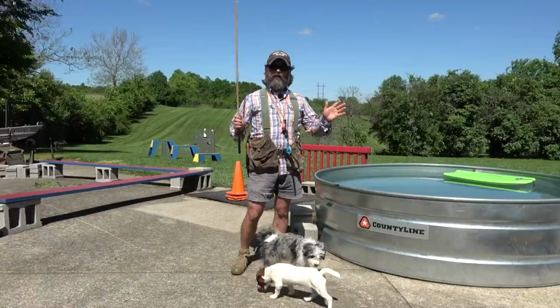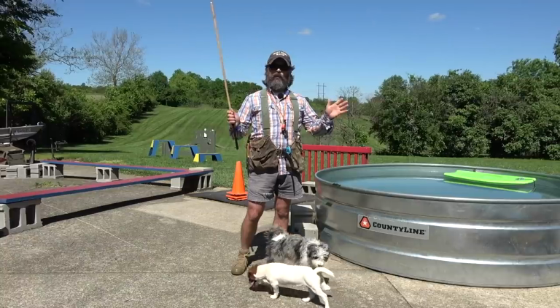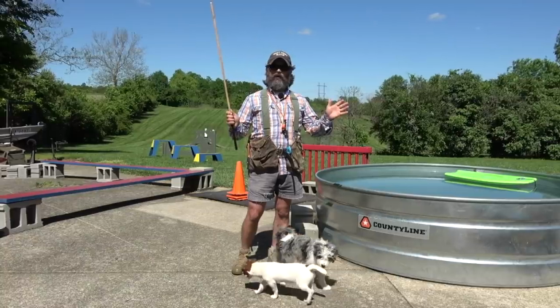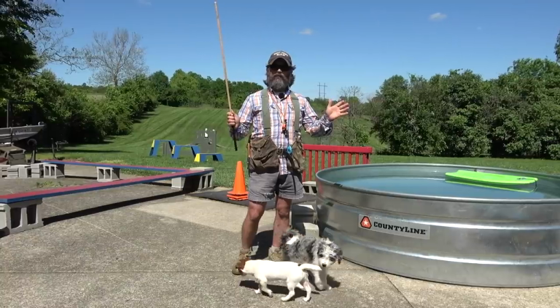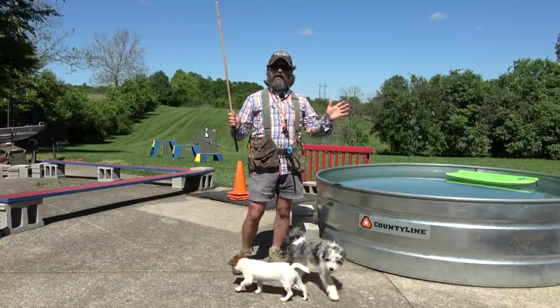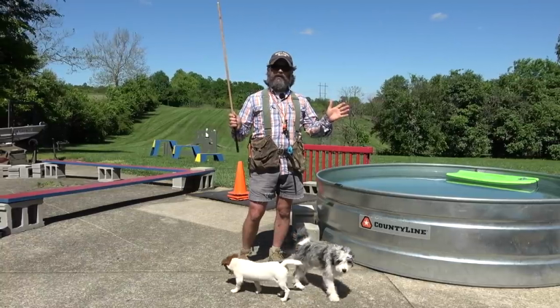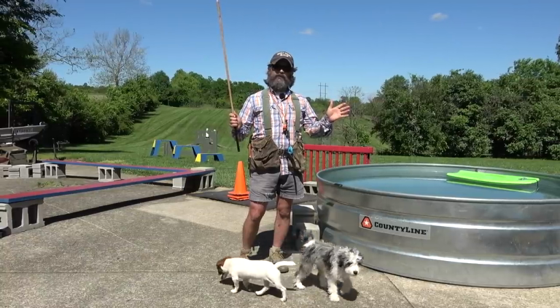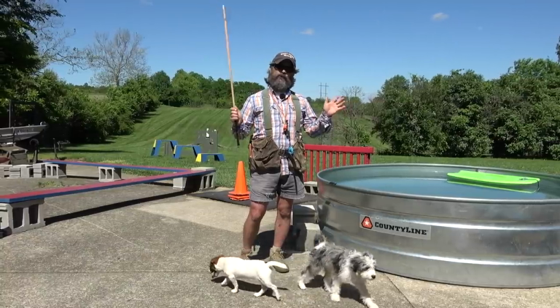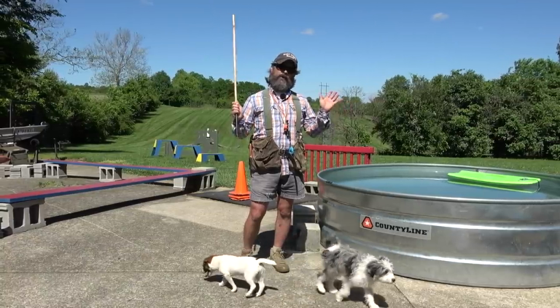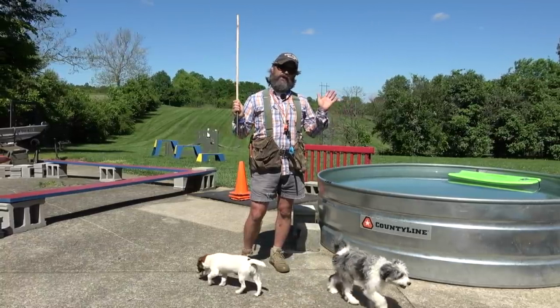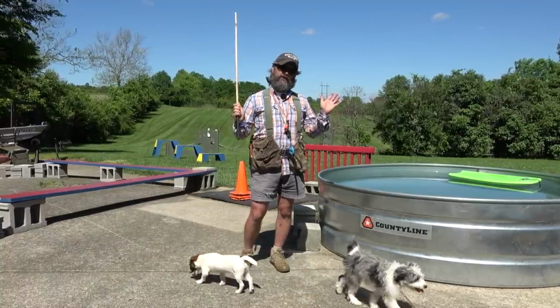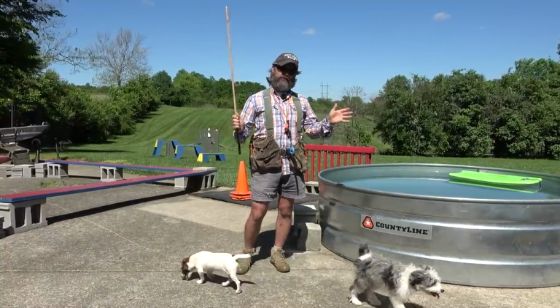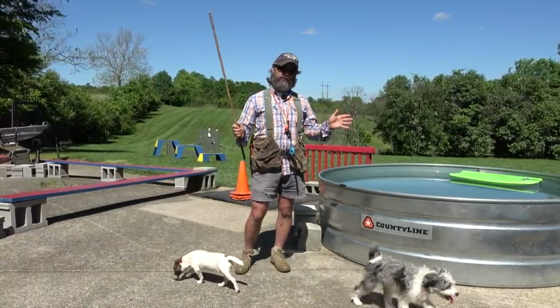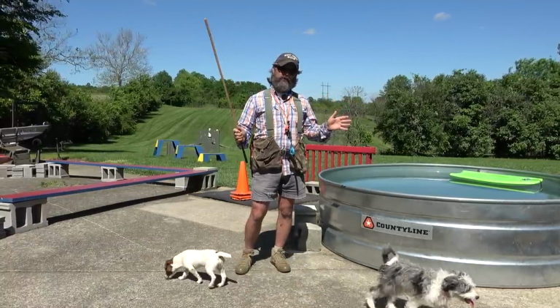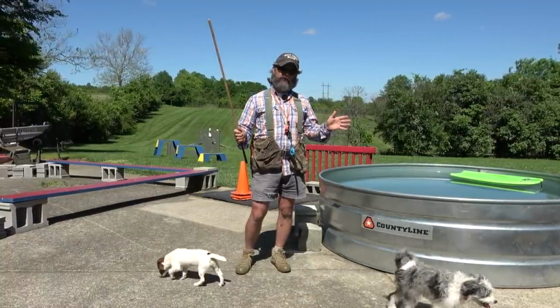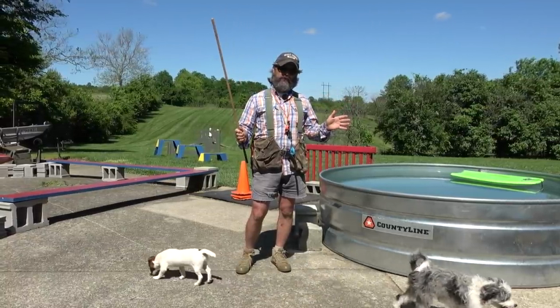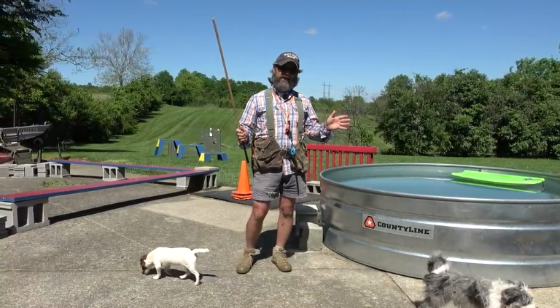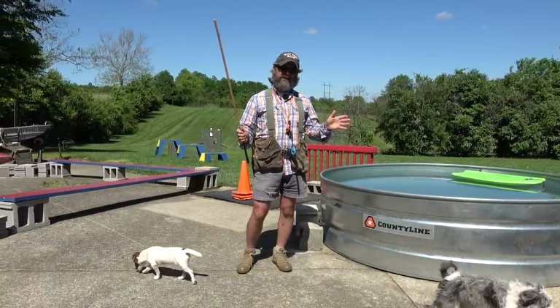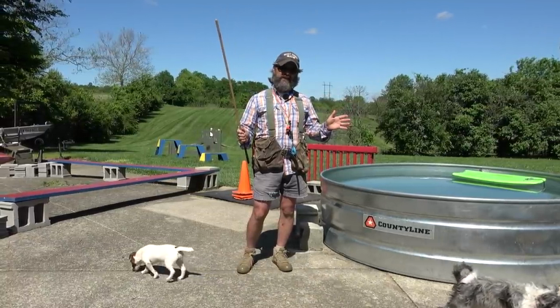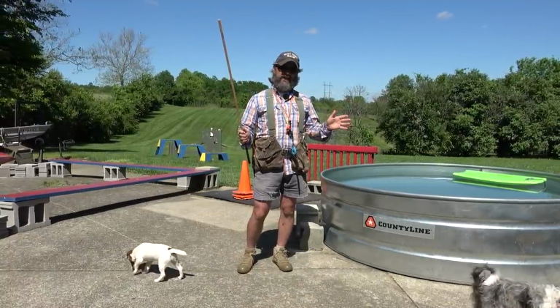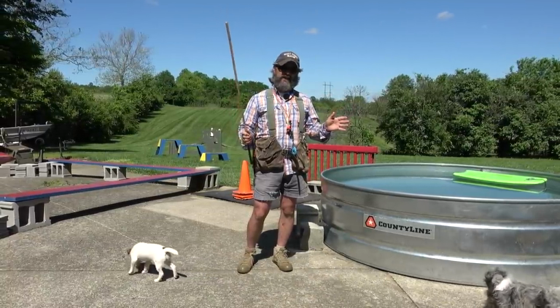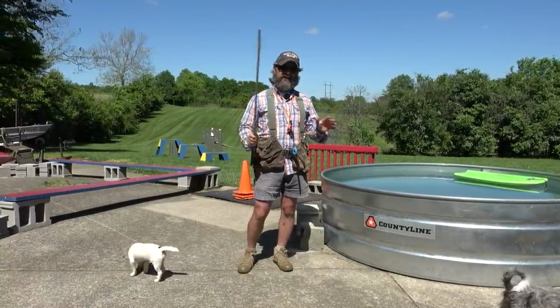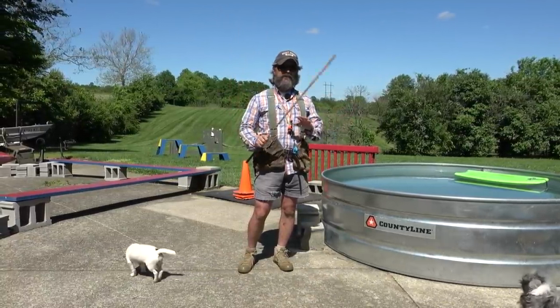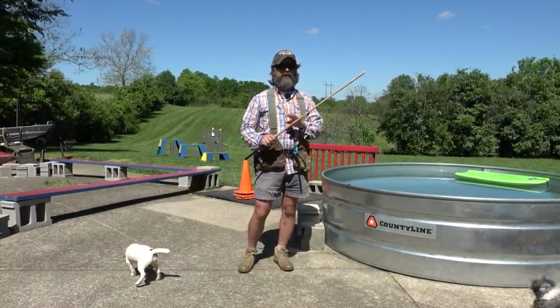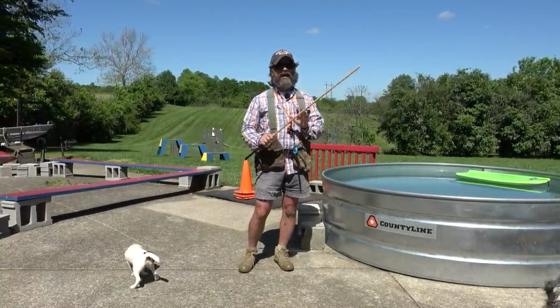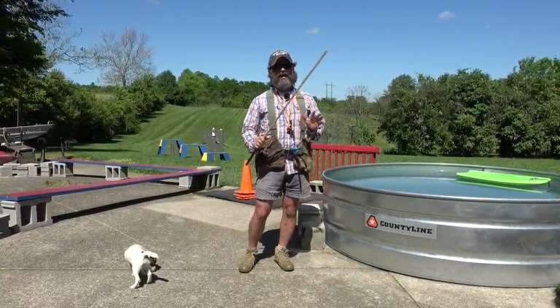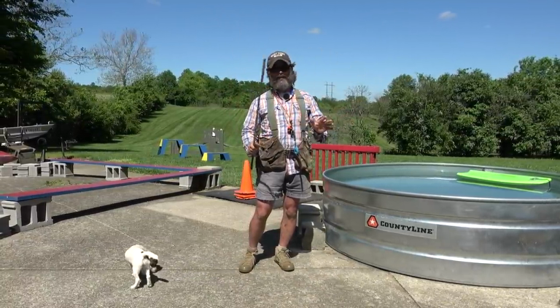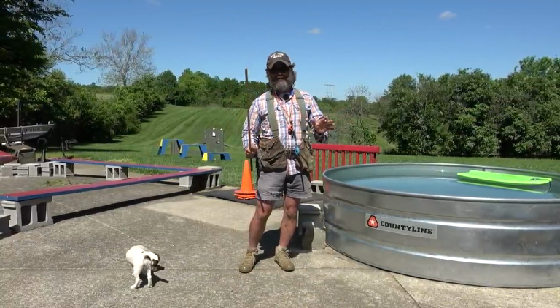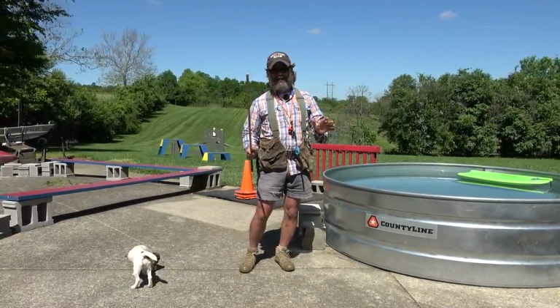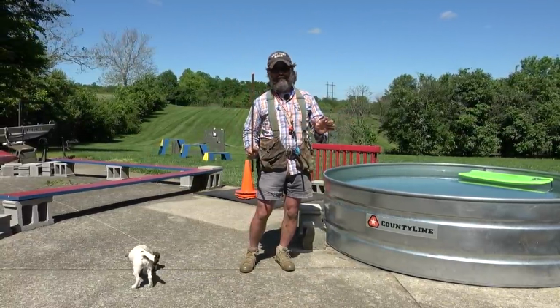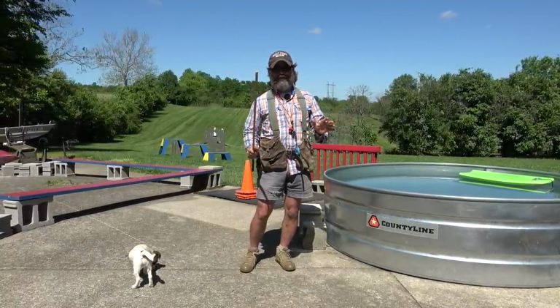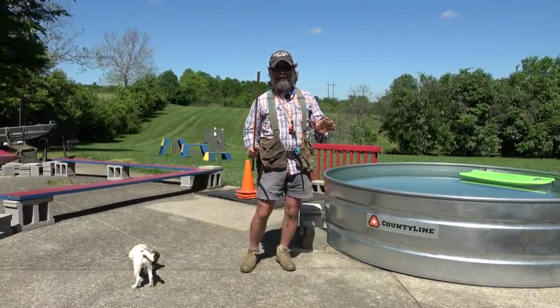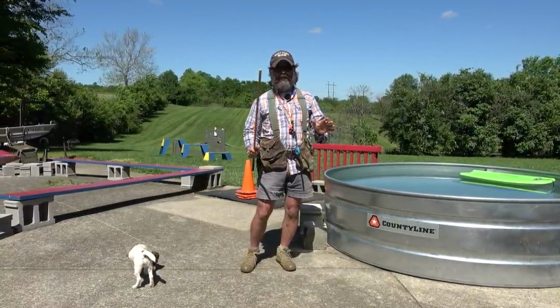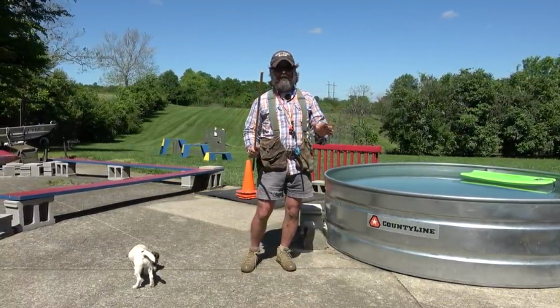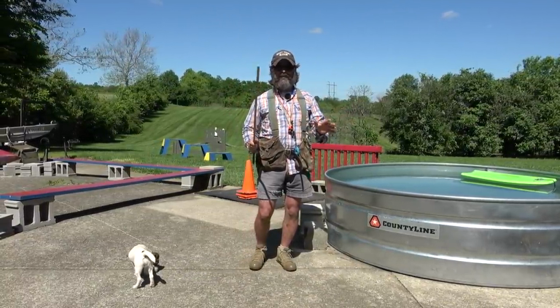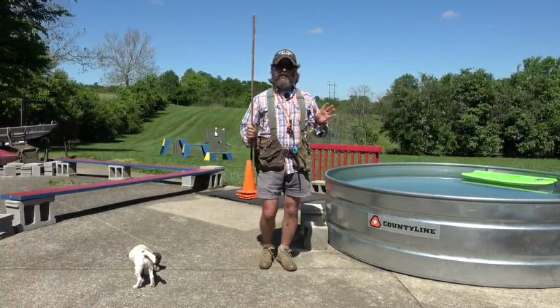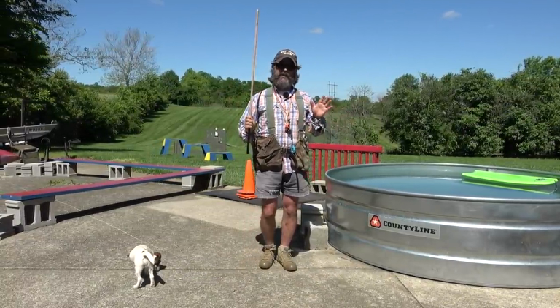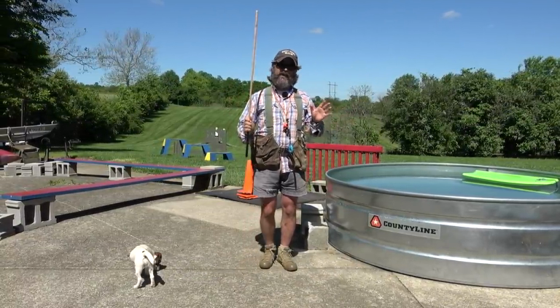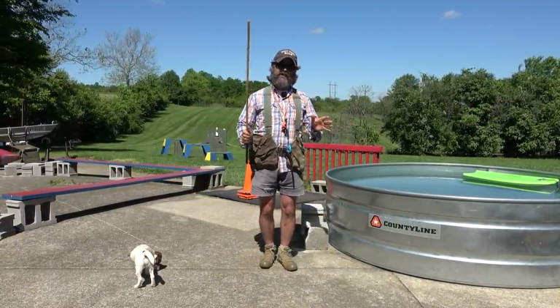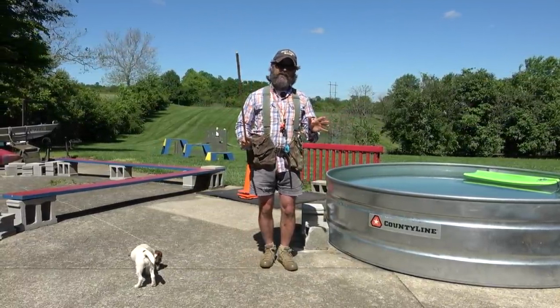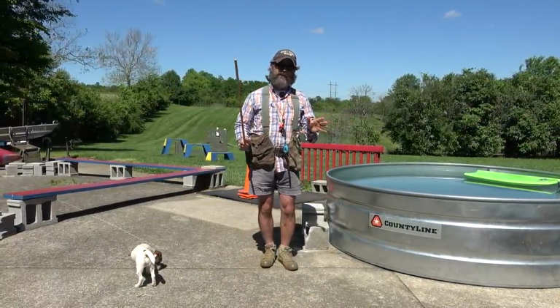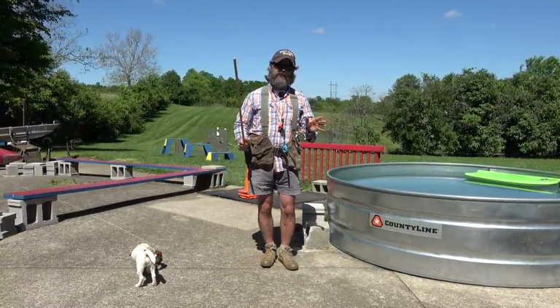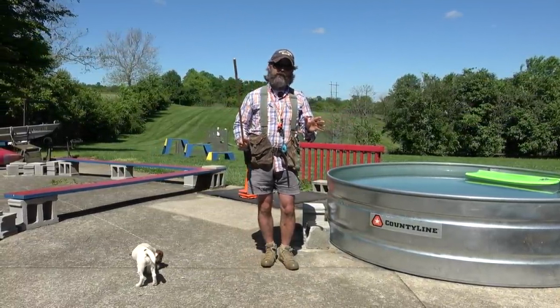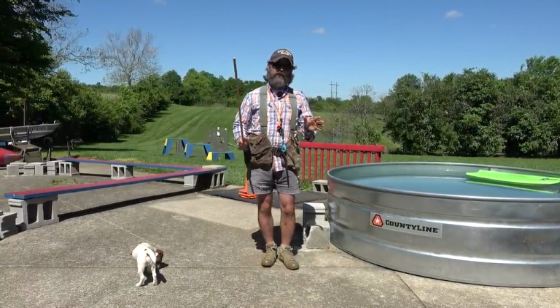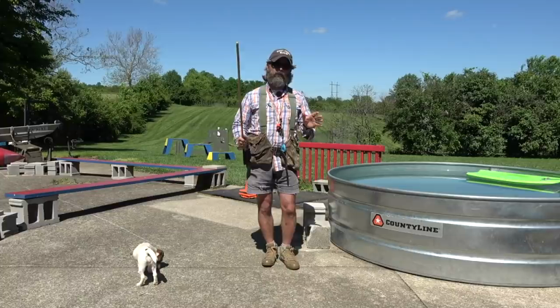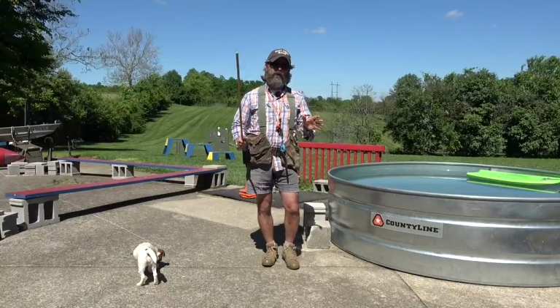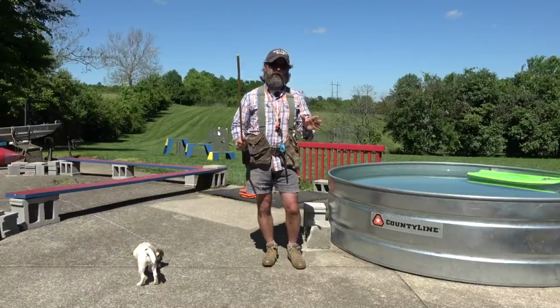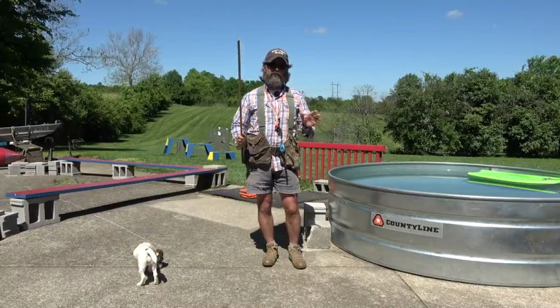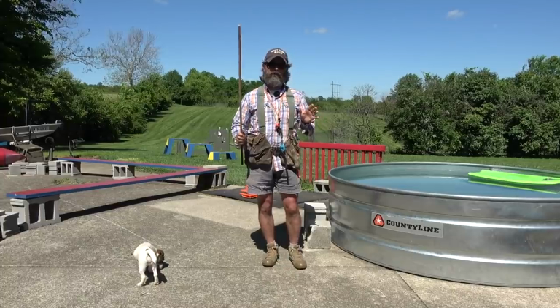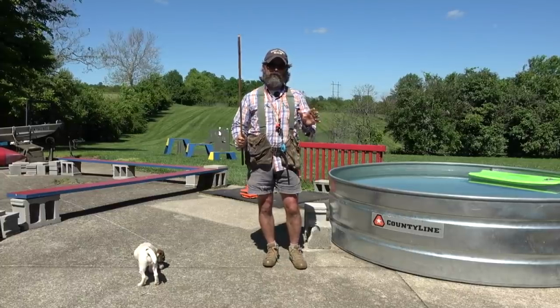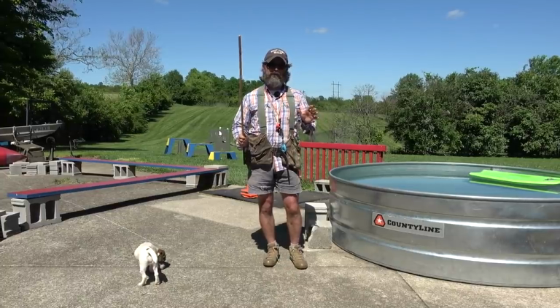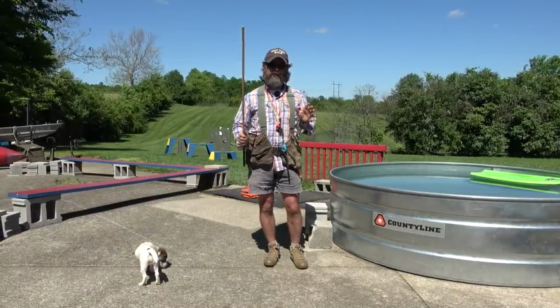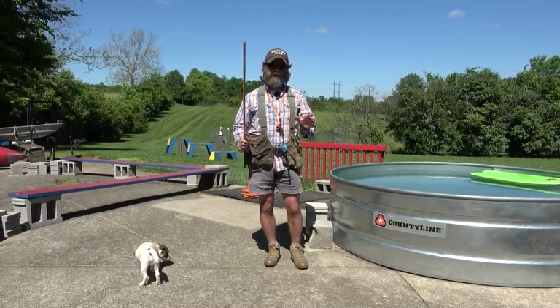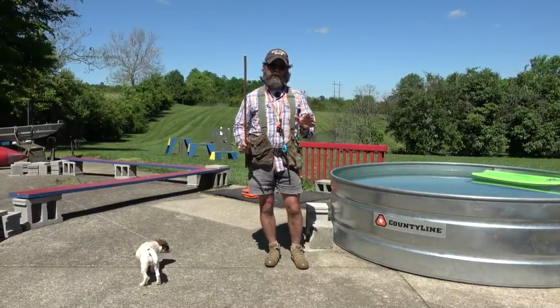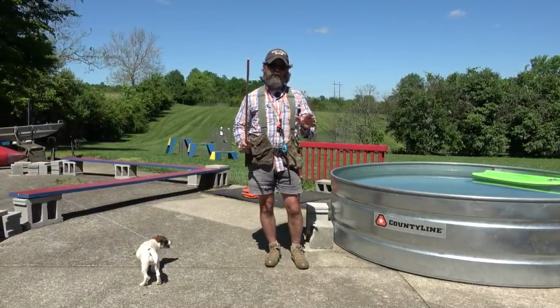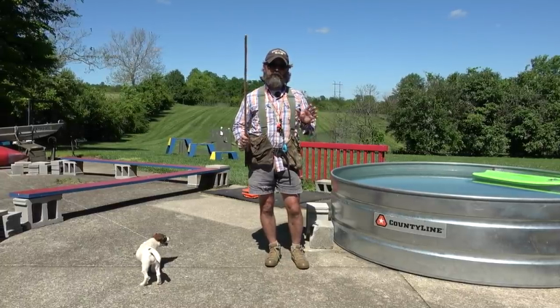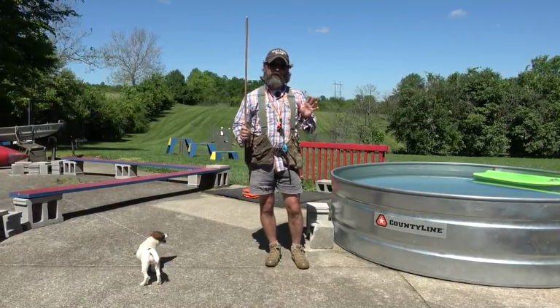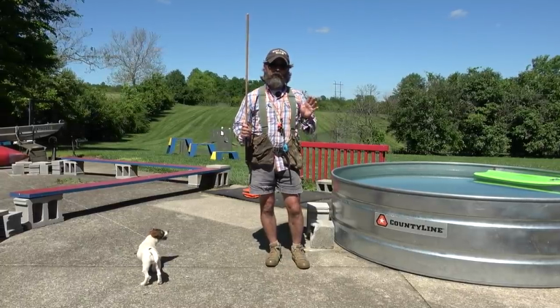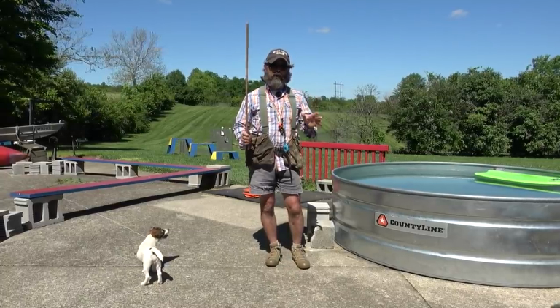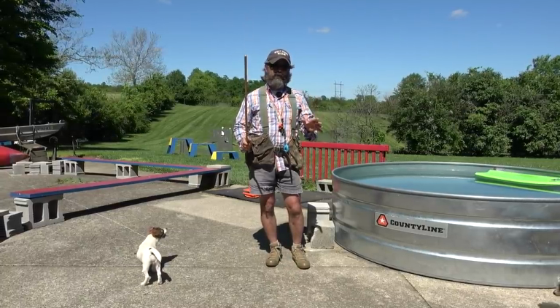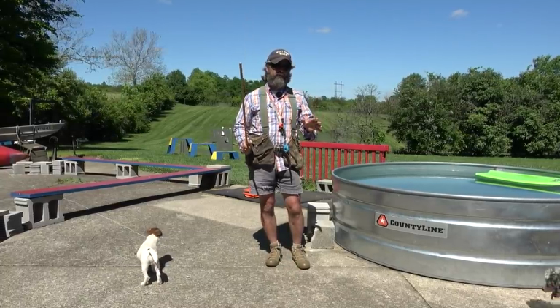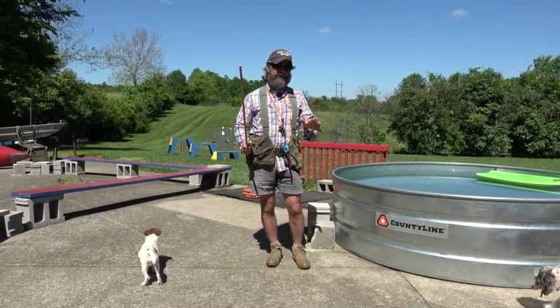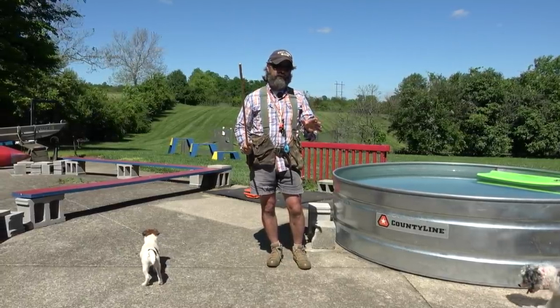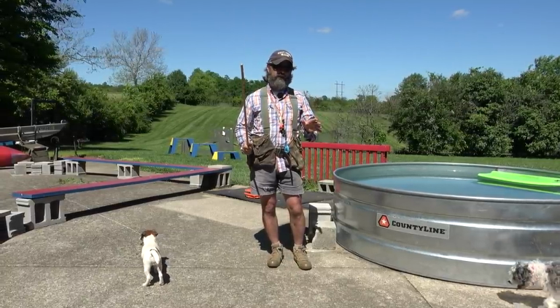Welcome back to the Bluegrass. It's a beautiful May day, about 87 degrees, and this weather put me in the mood to make a water video.